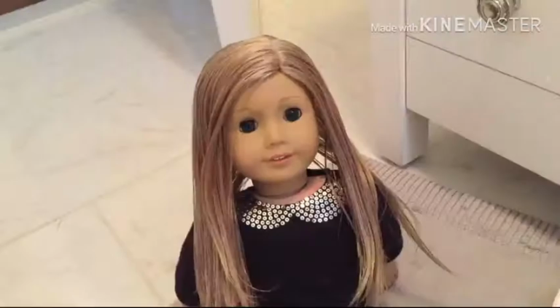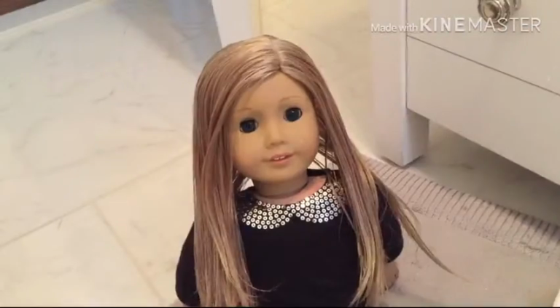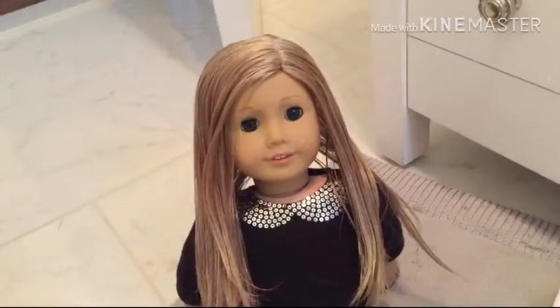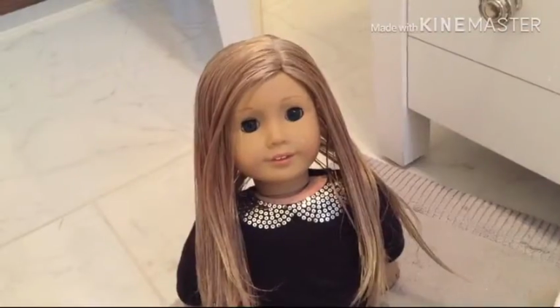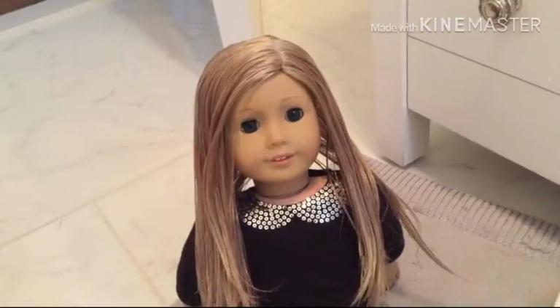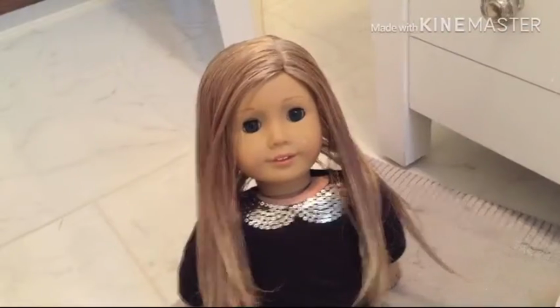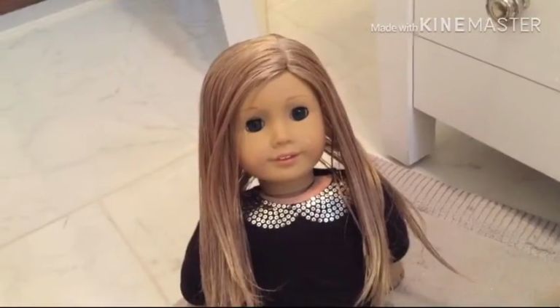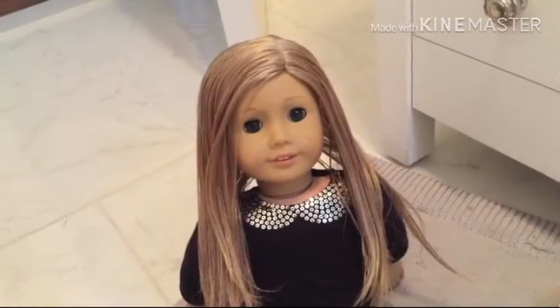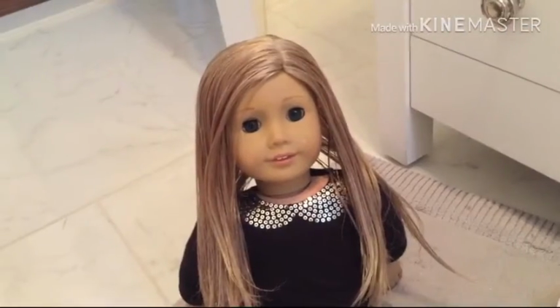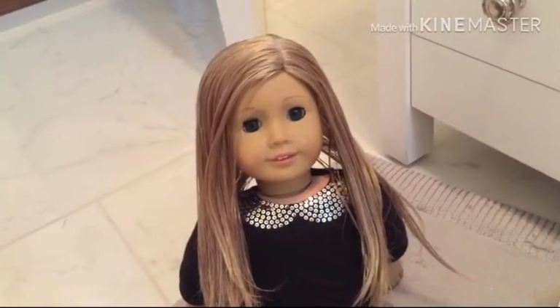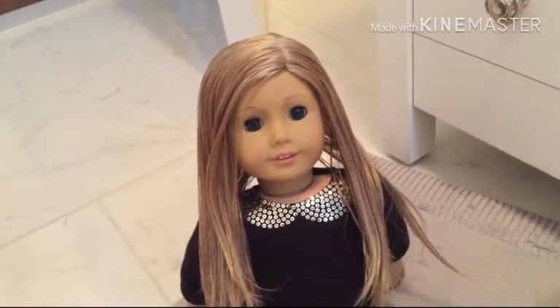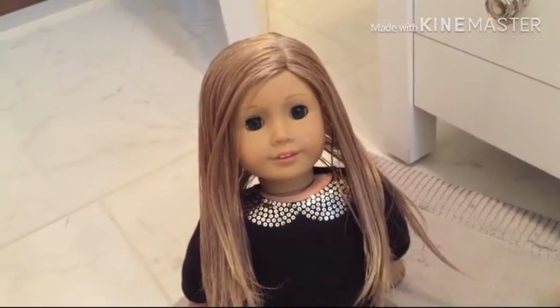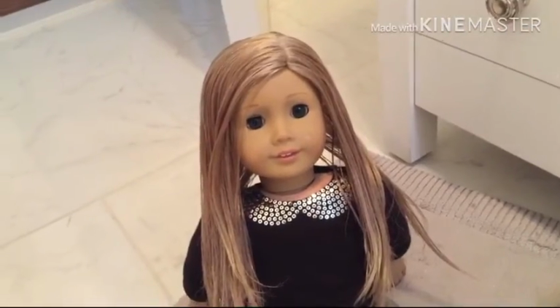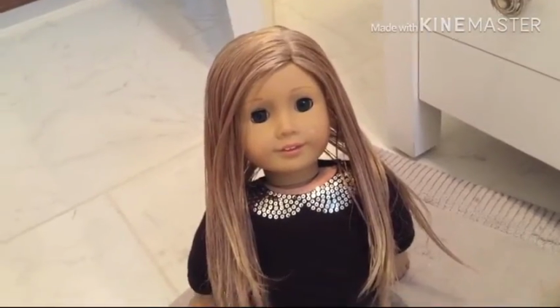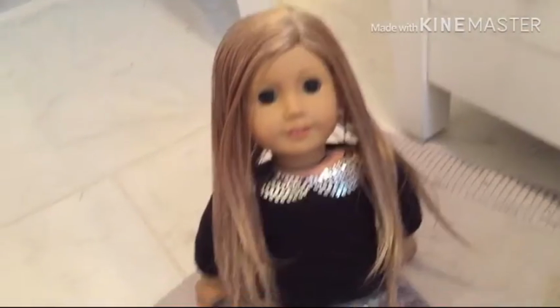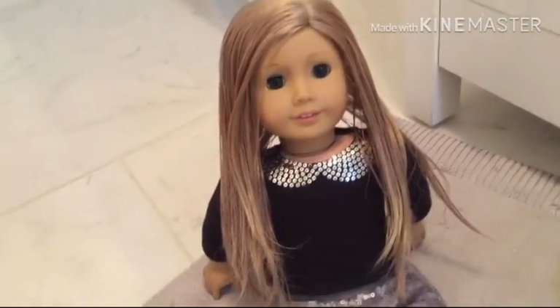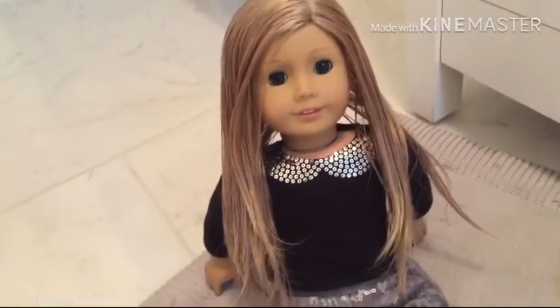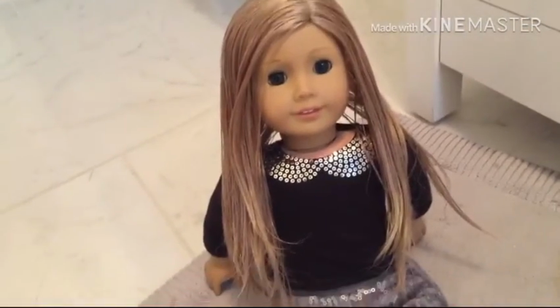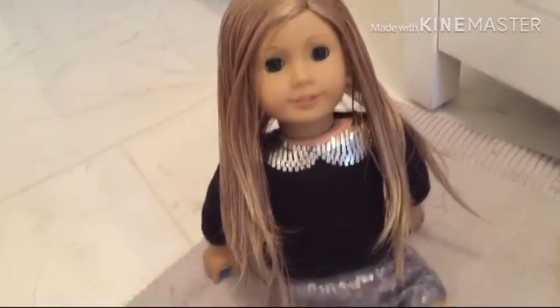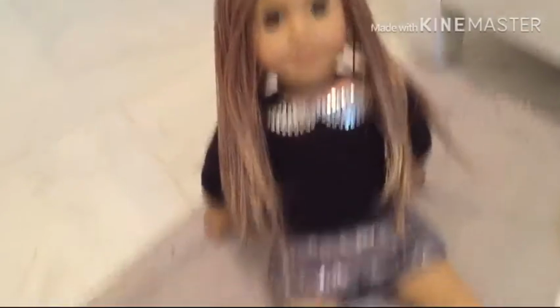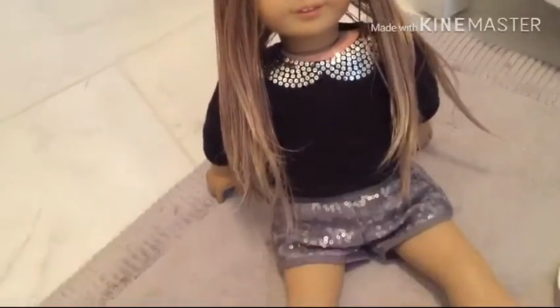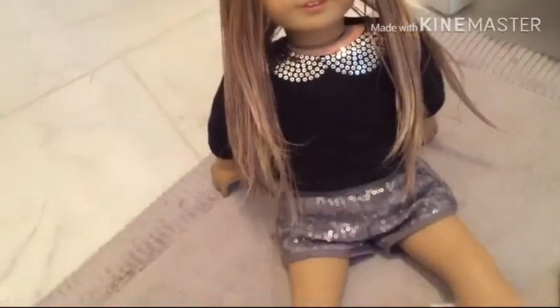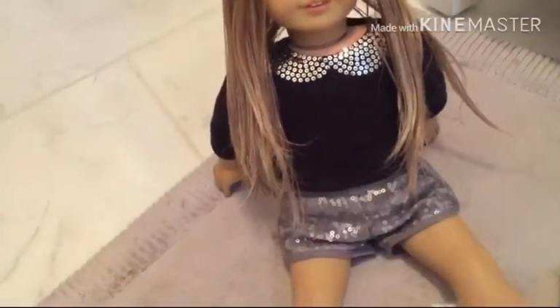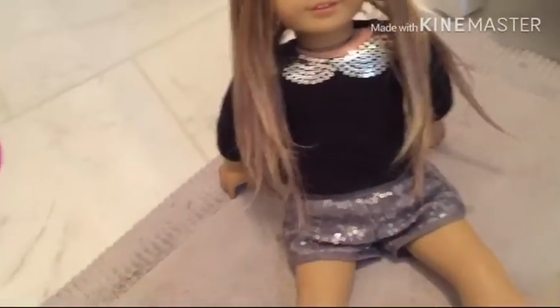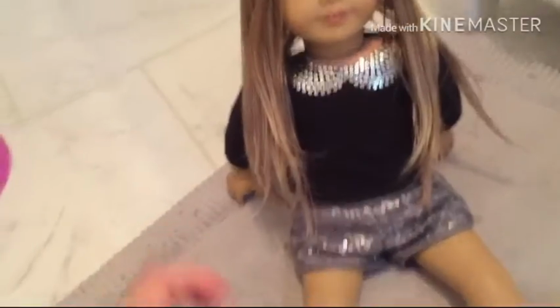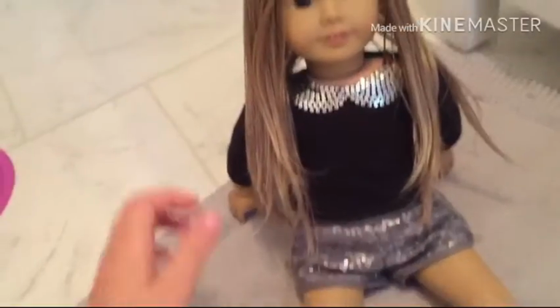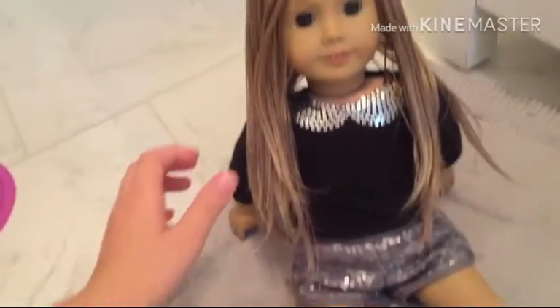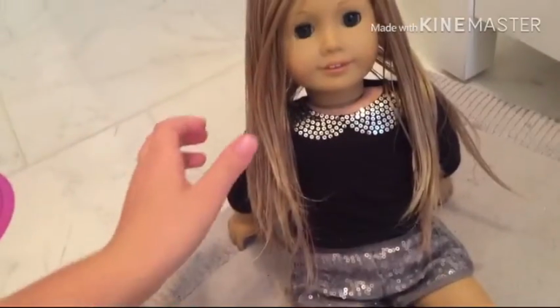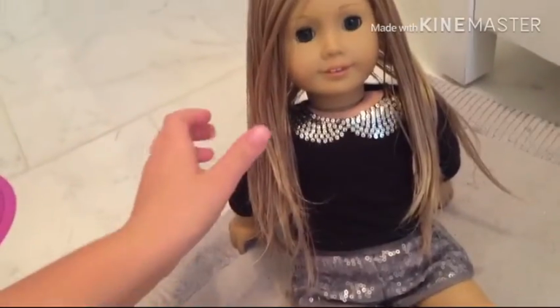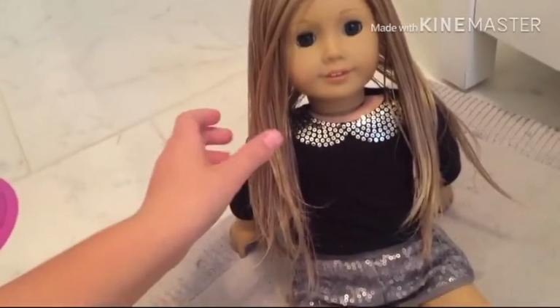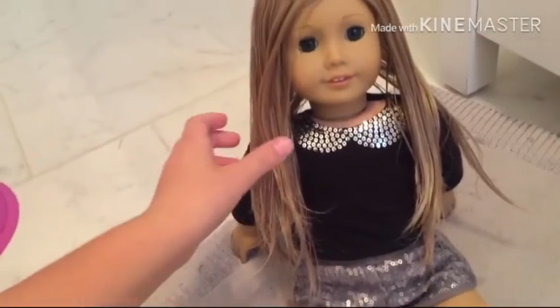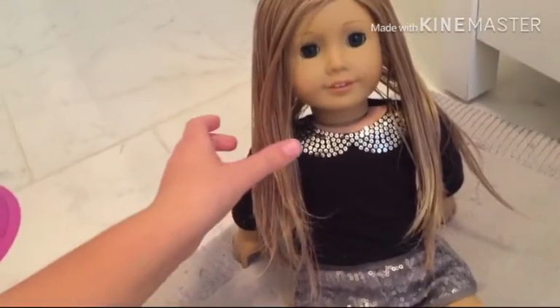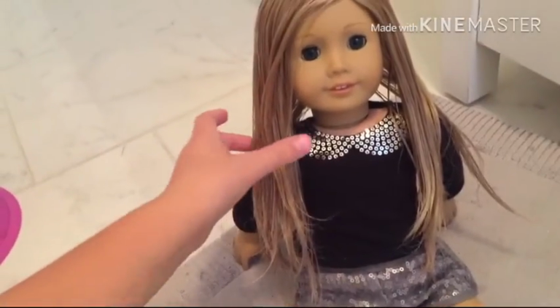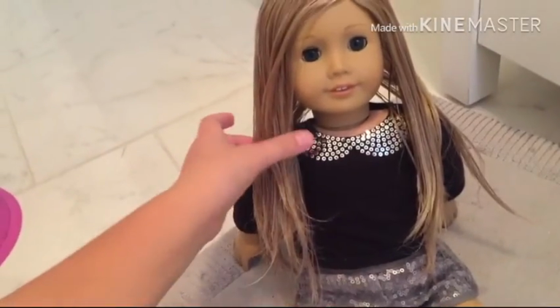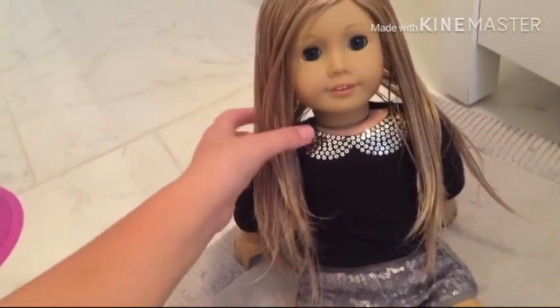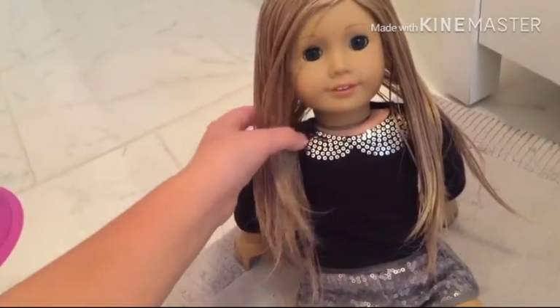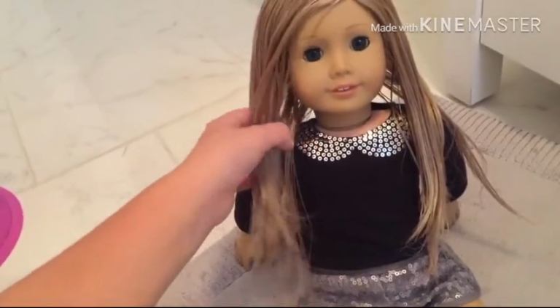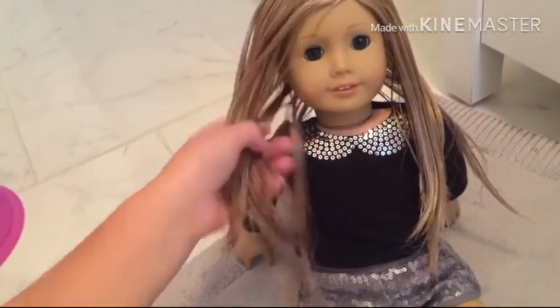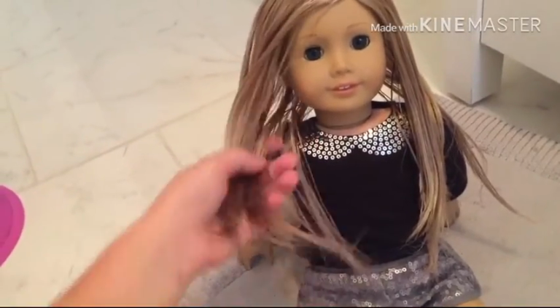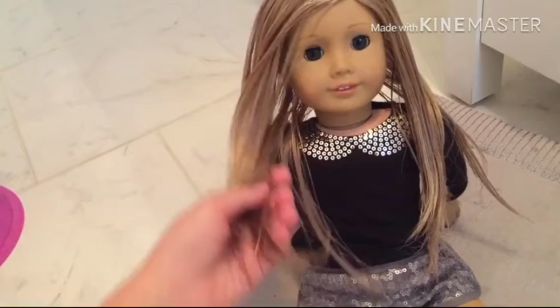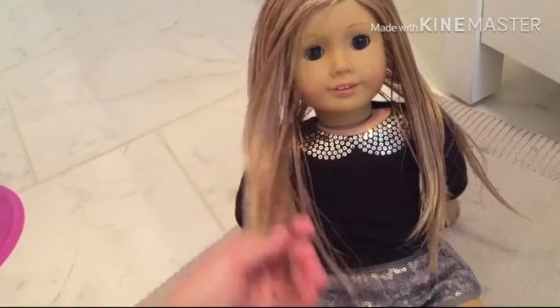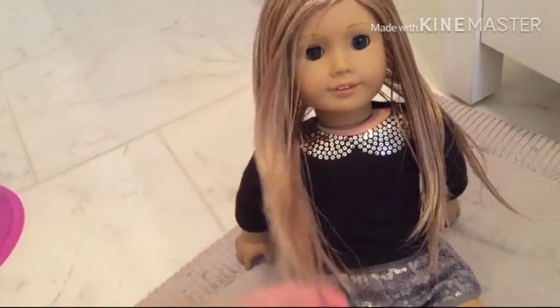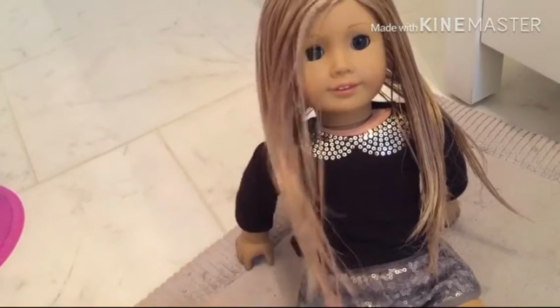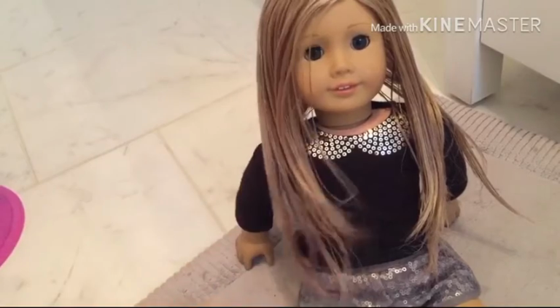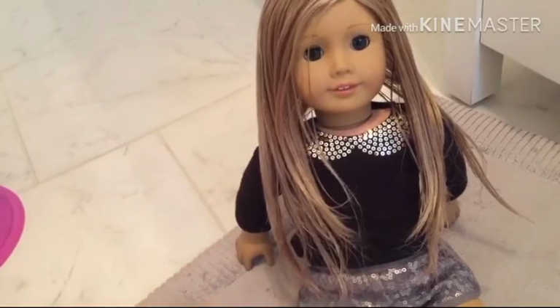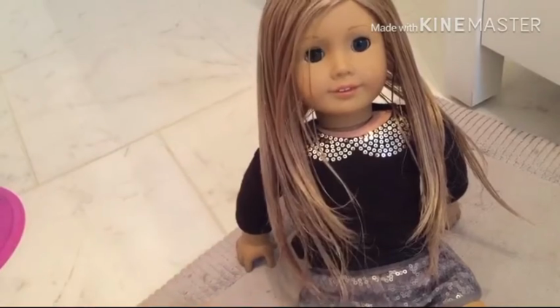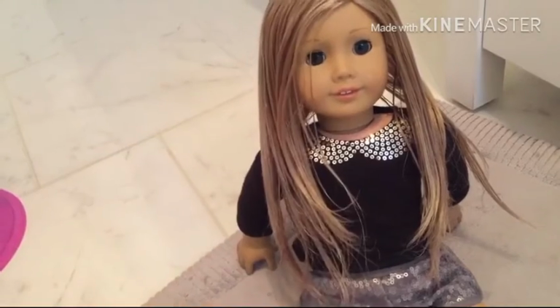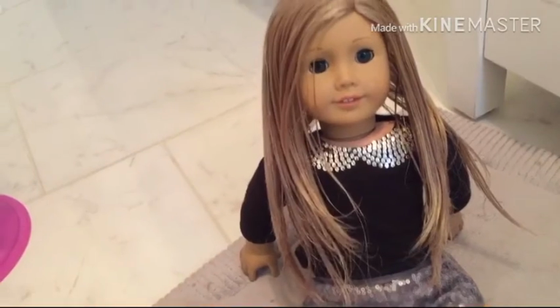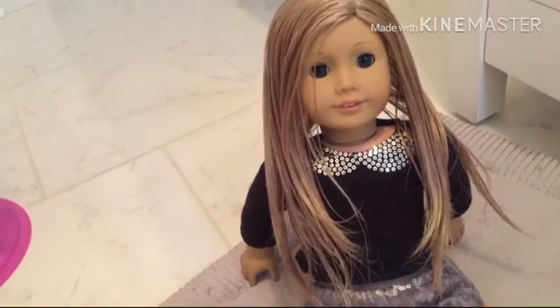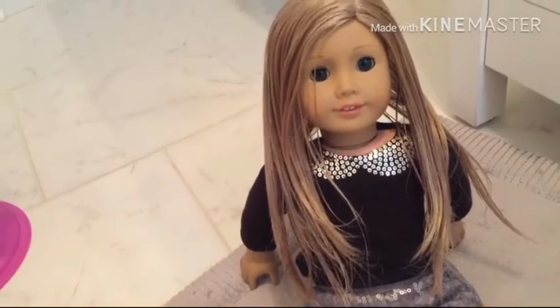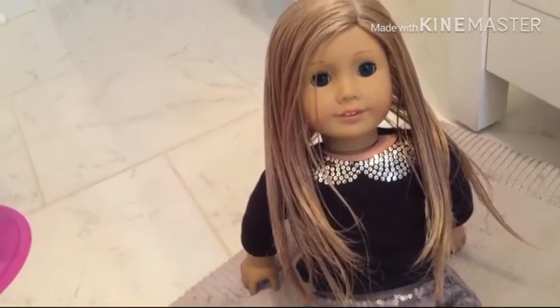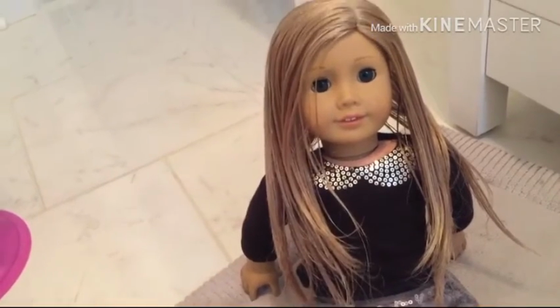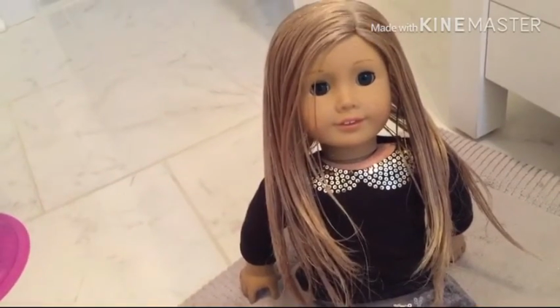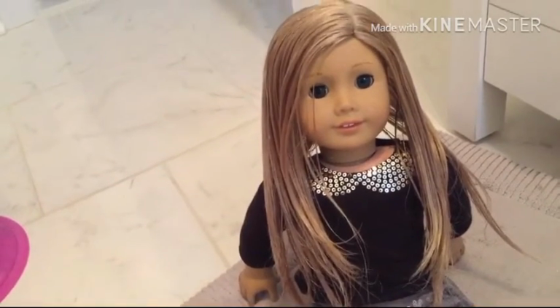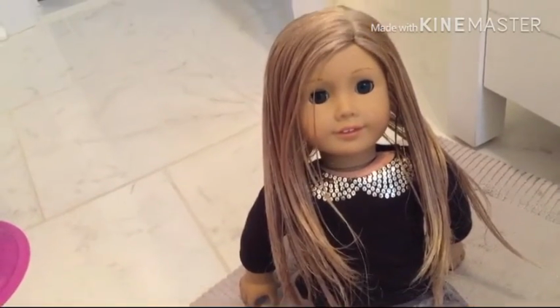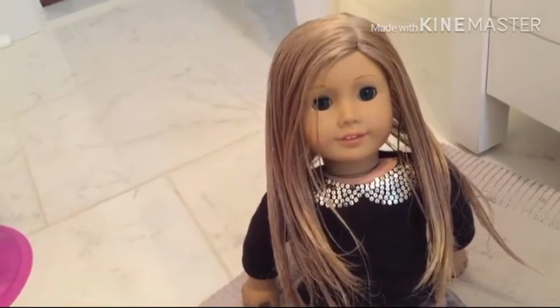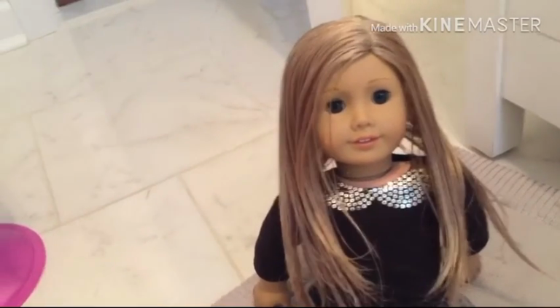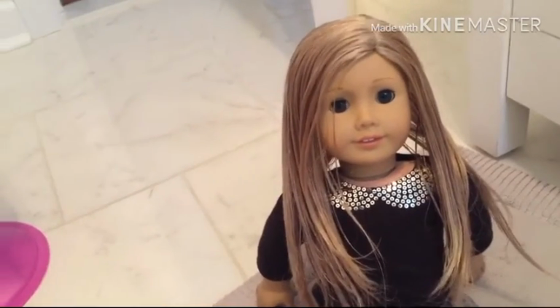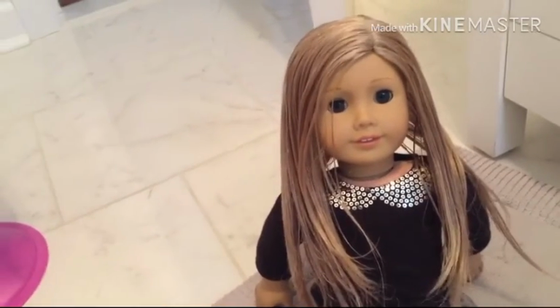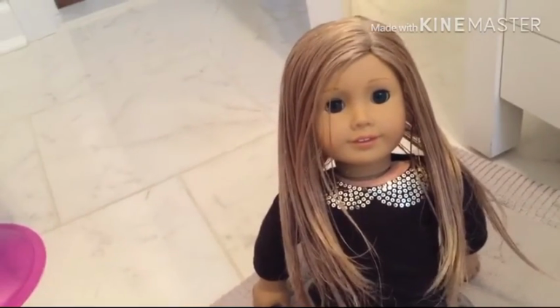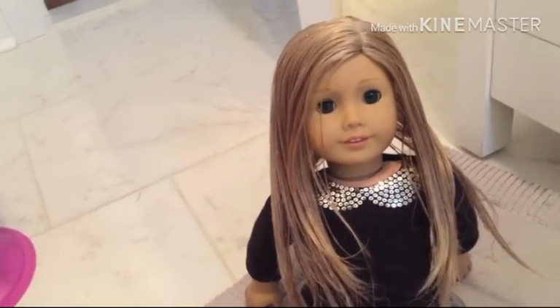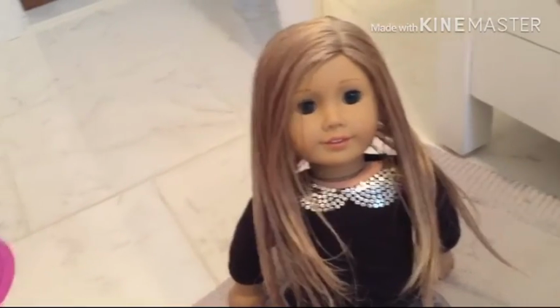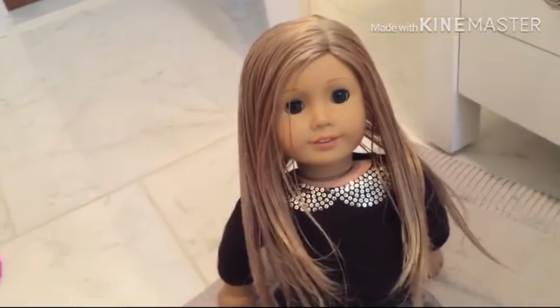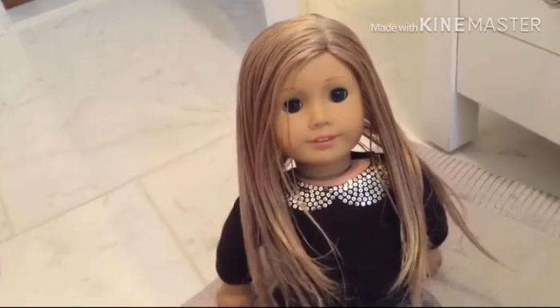I finished brushing her hair and washing it basically — it turned out so good.